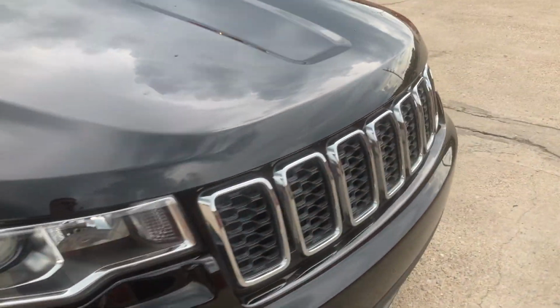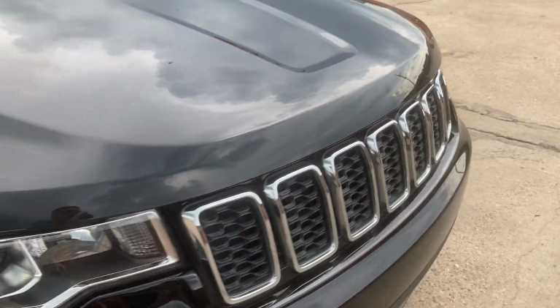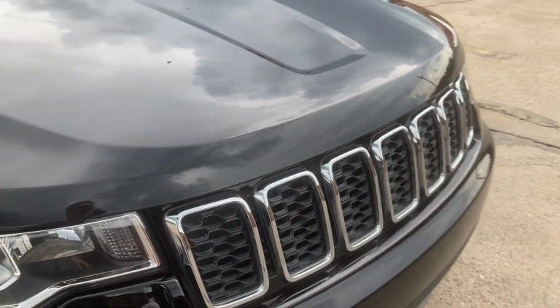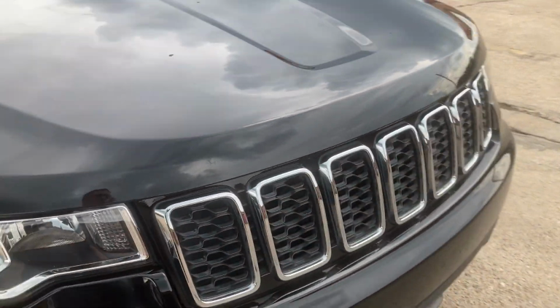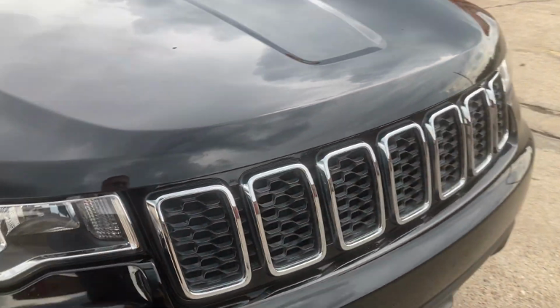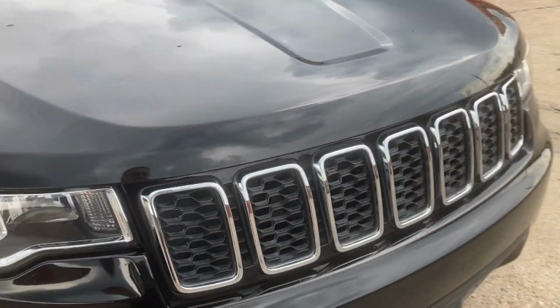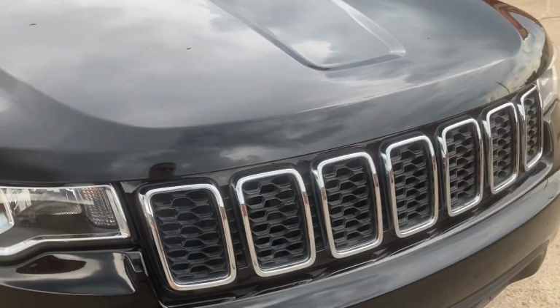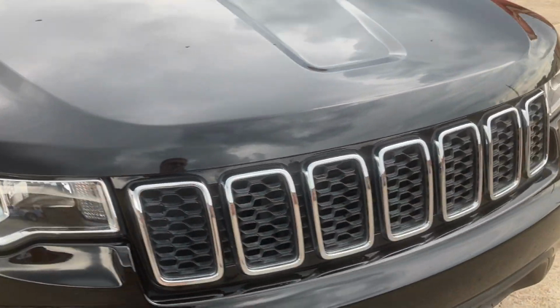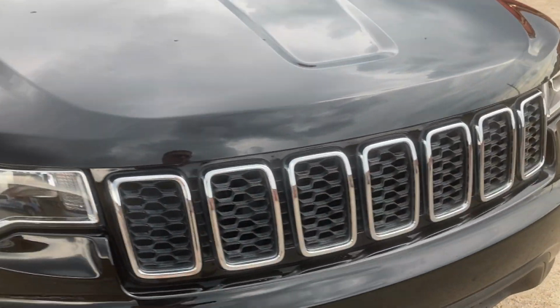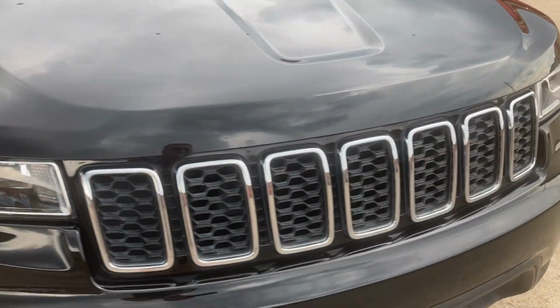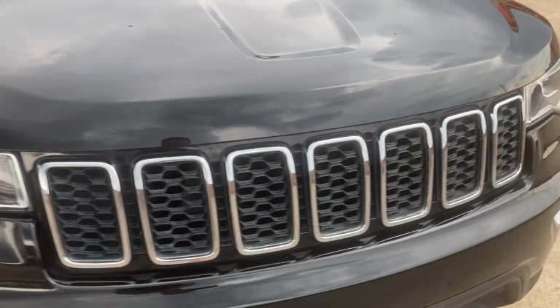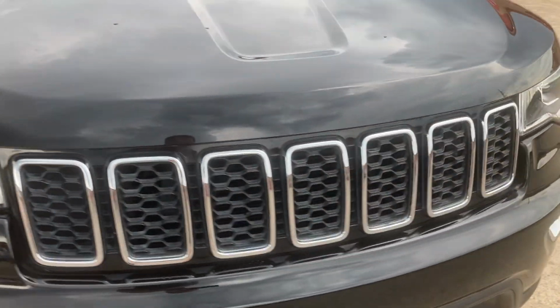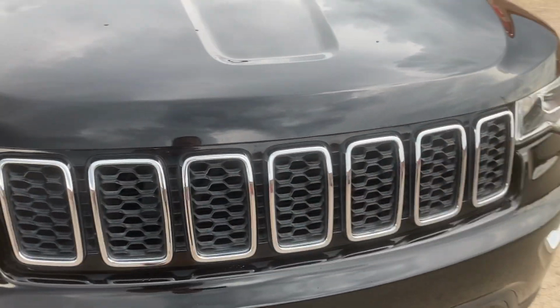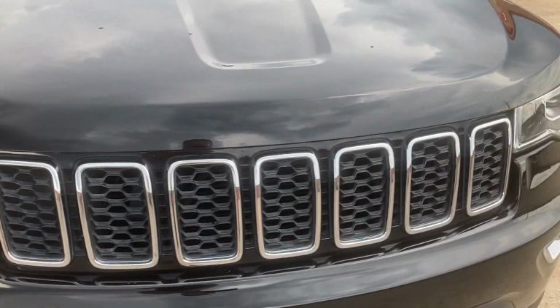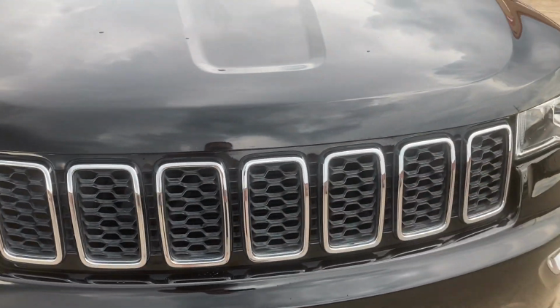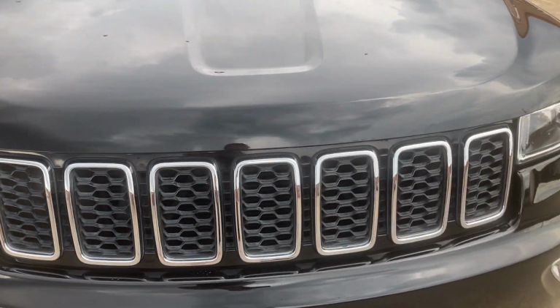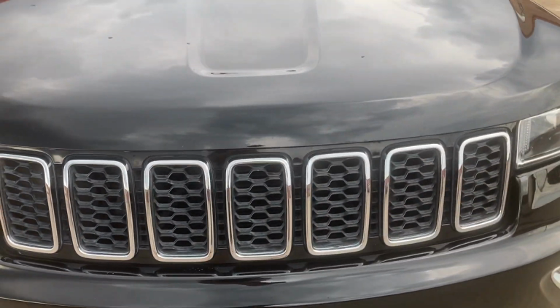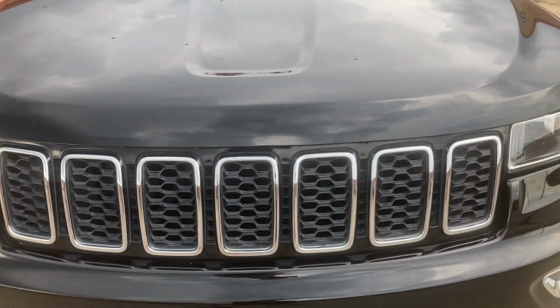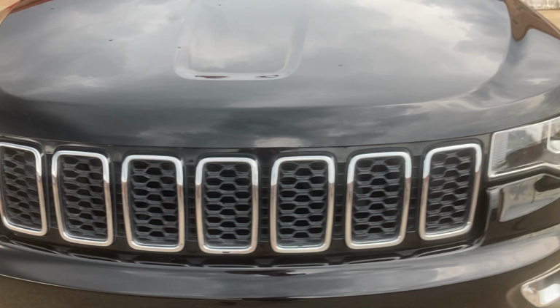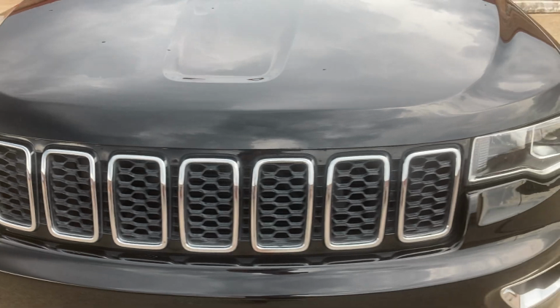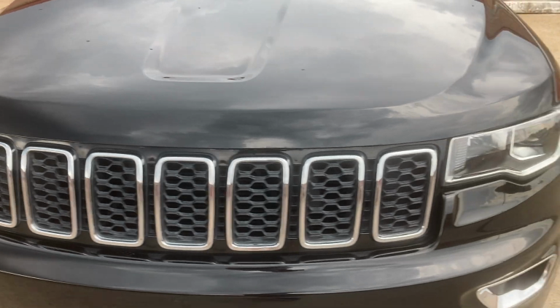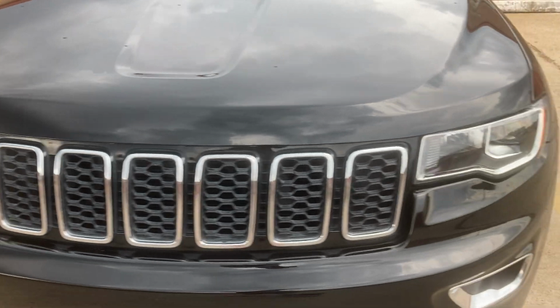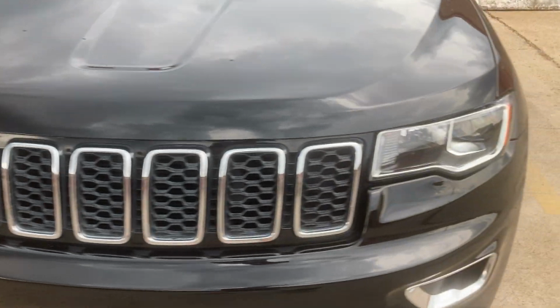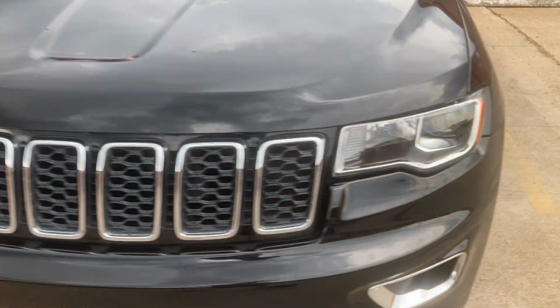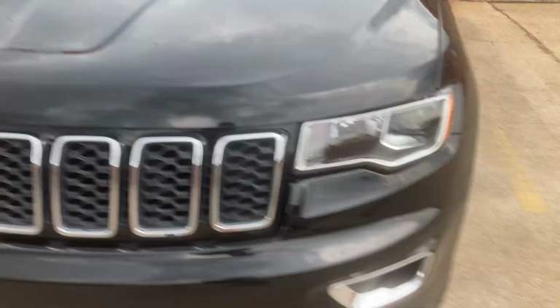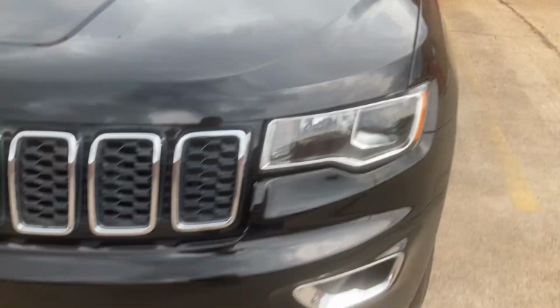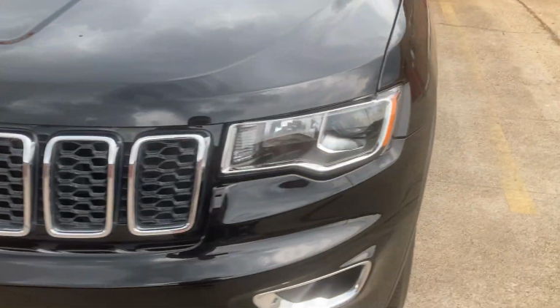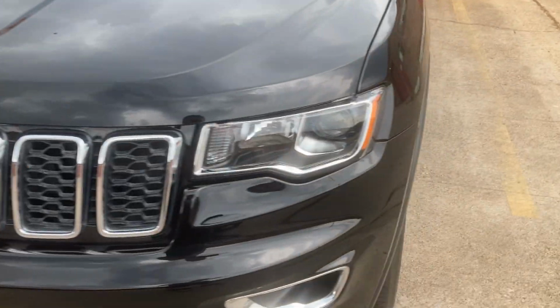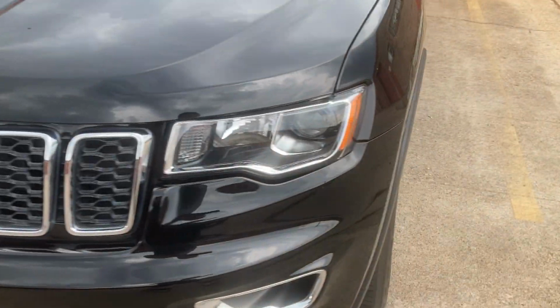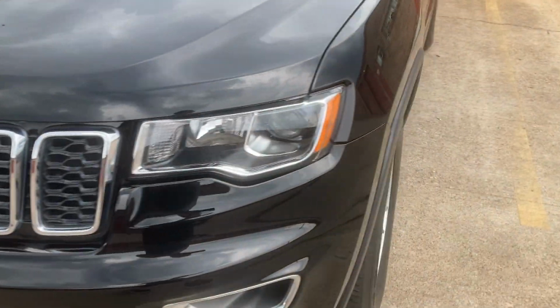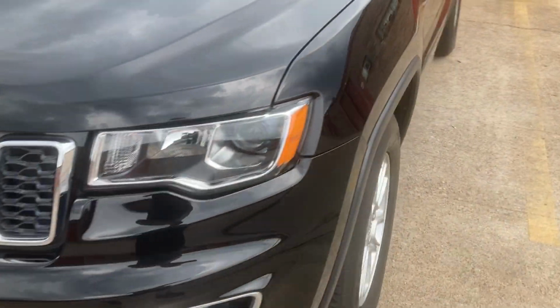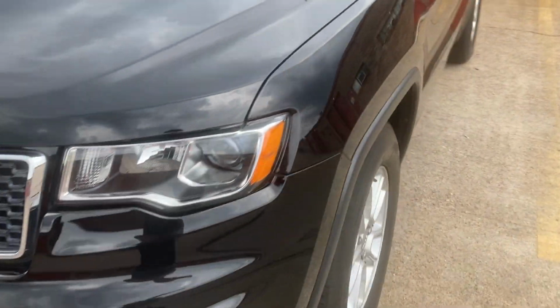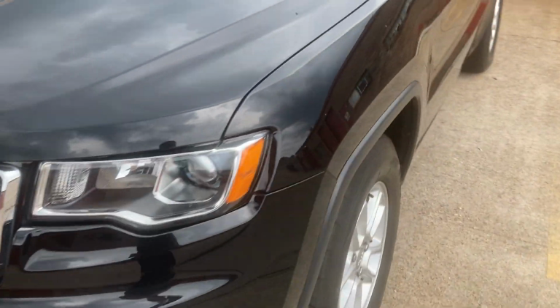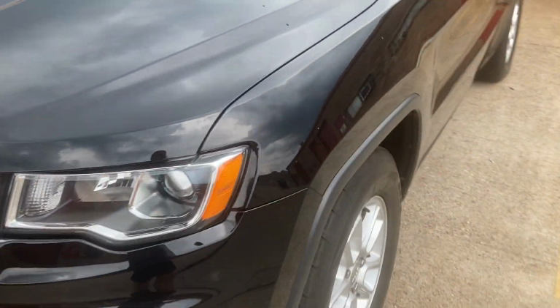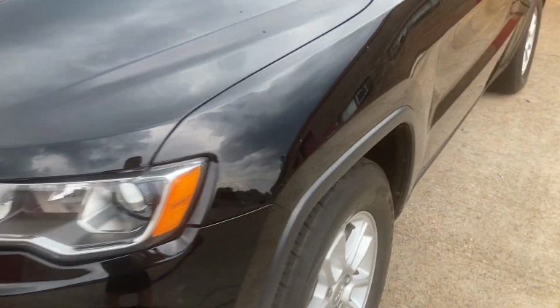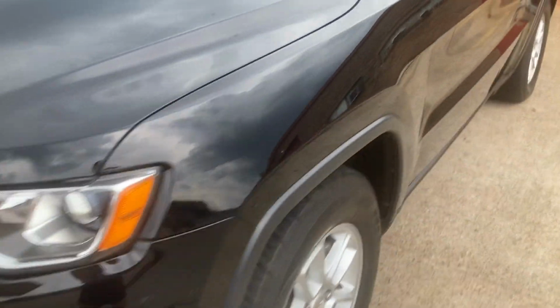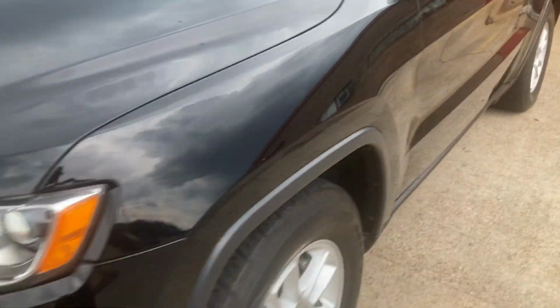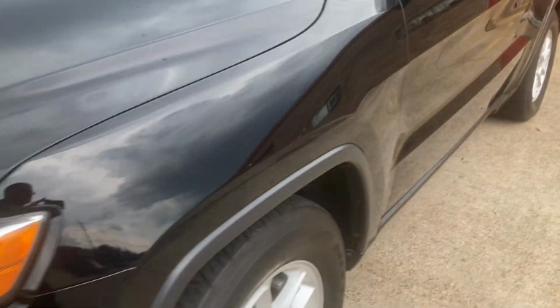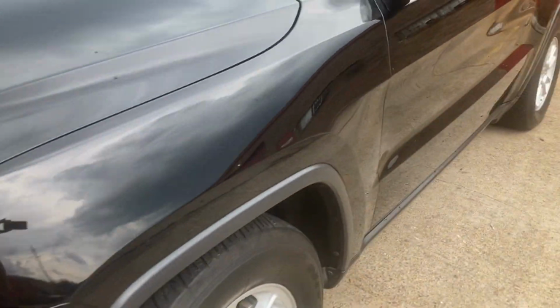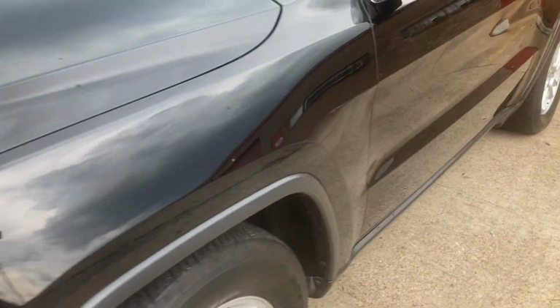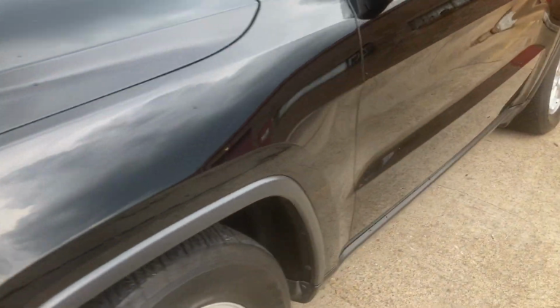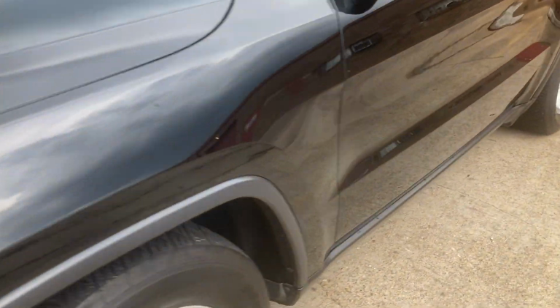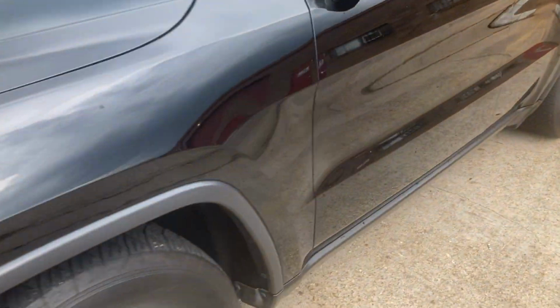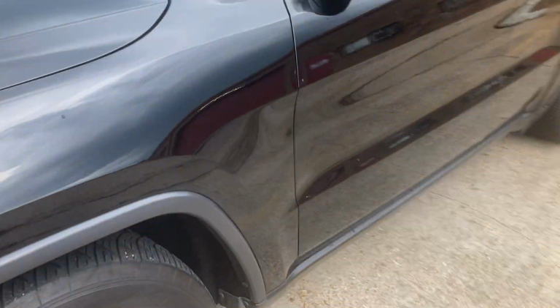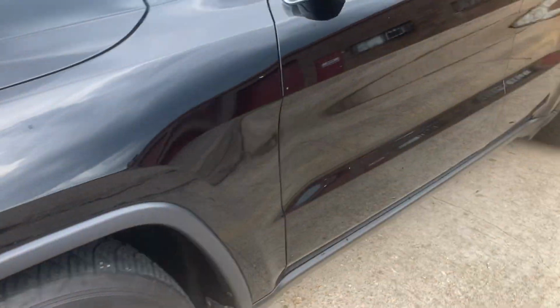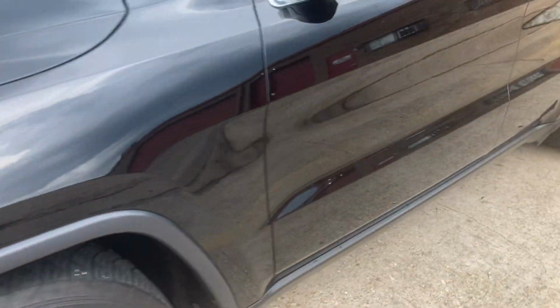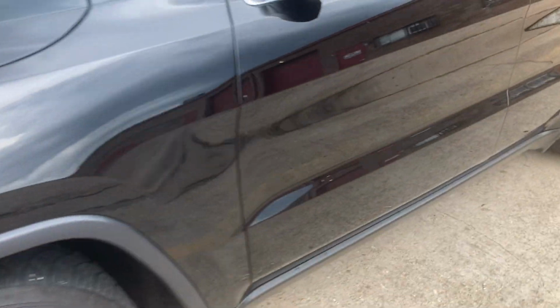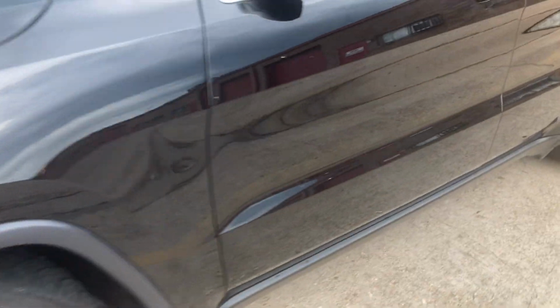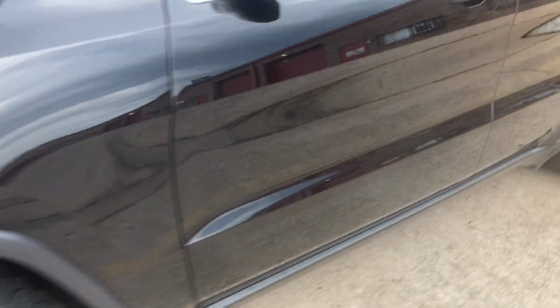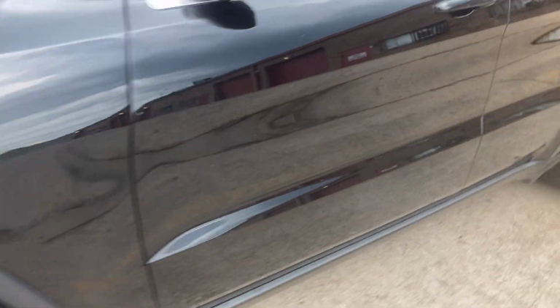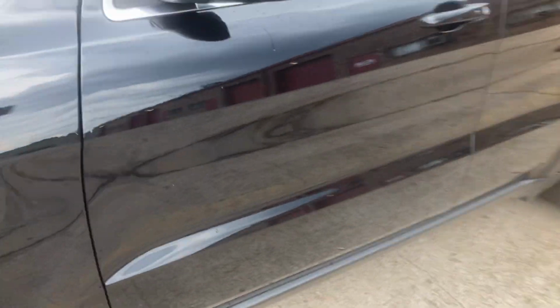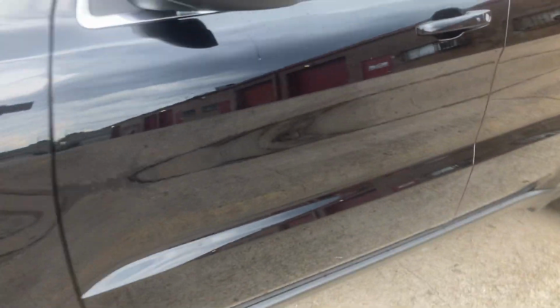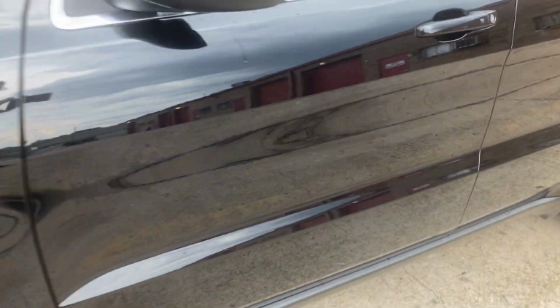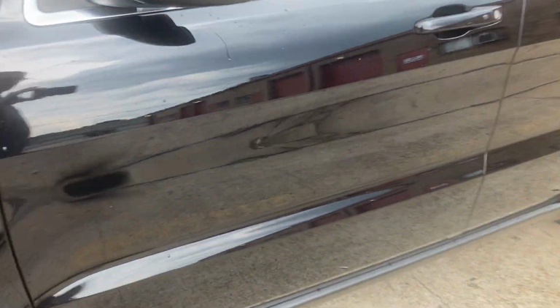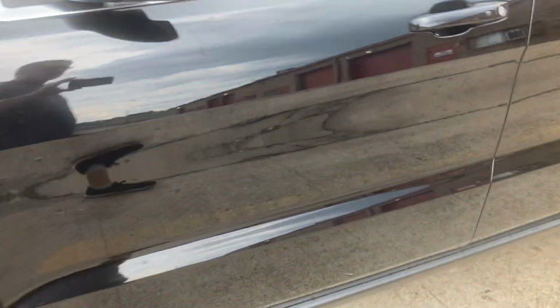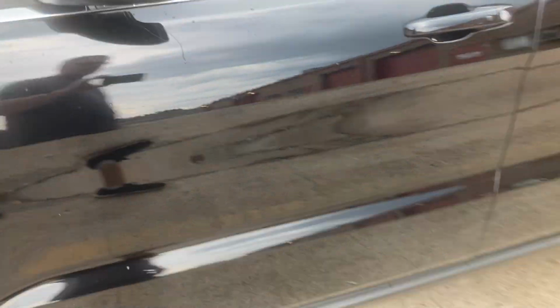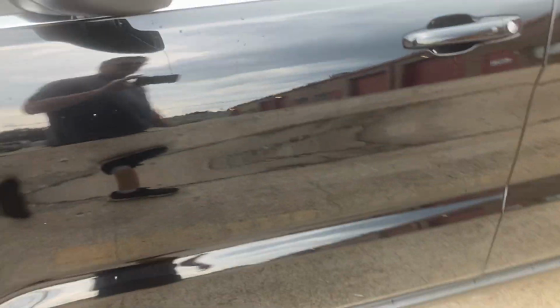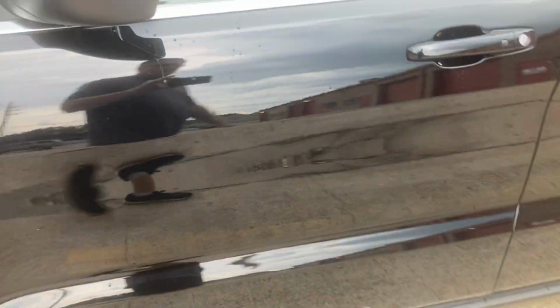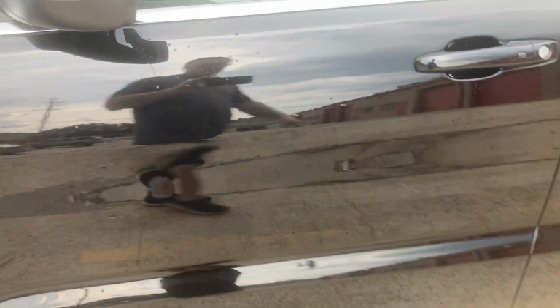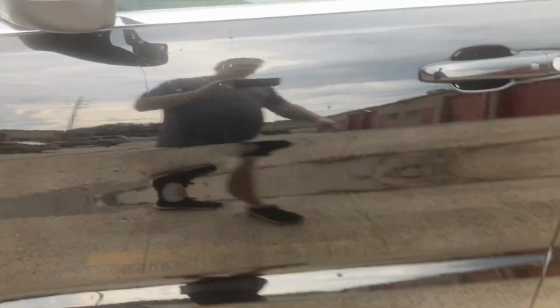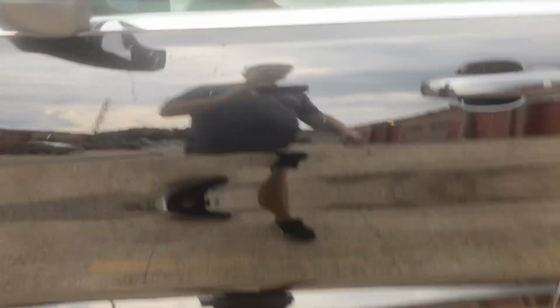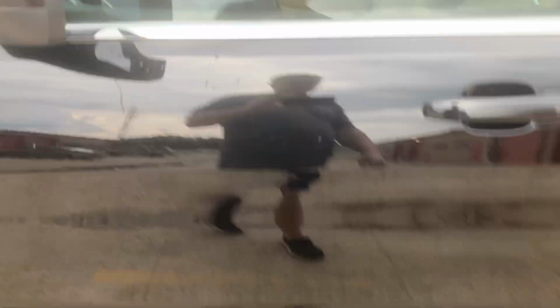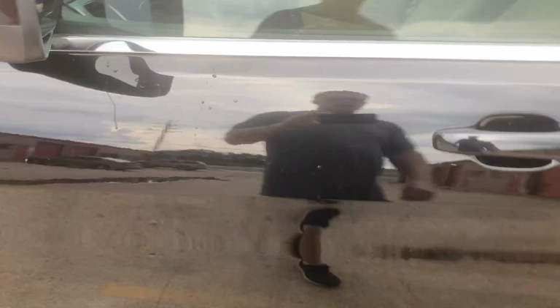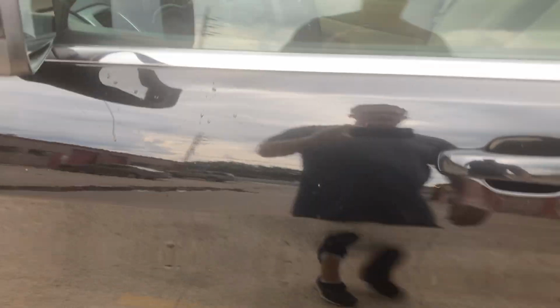I debadged the front emblems off the front hood, and of course debadged the Grand Cherokee badge off the side.